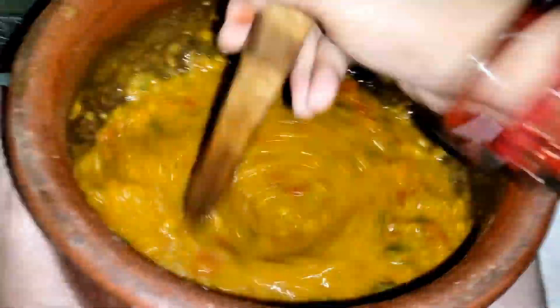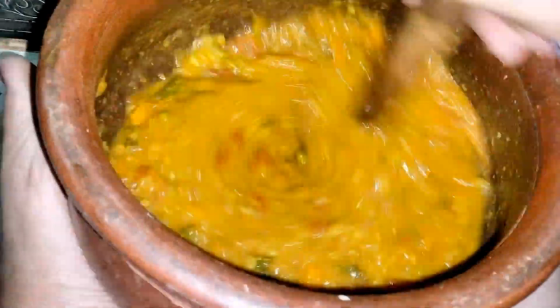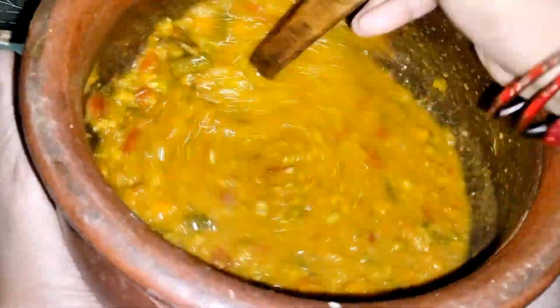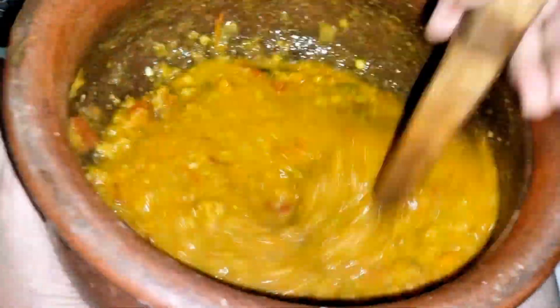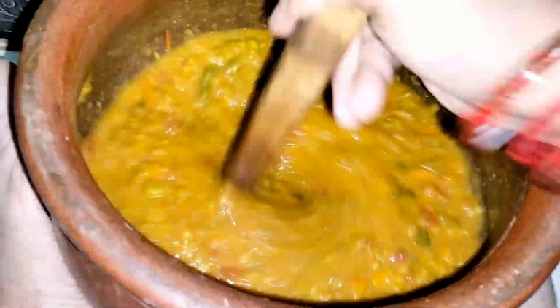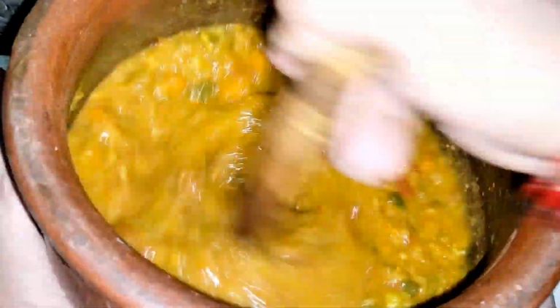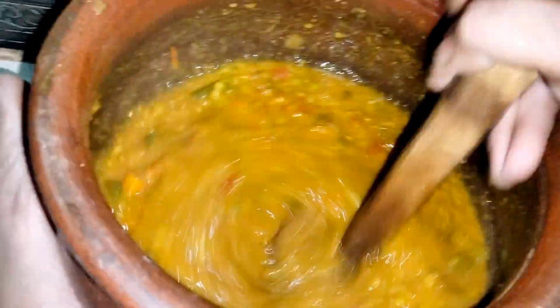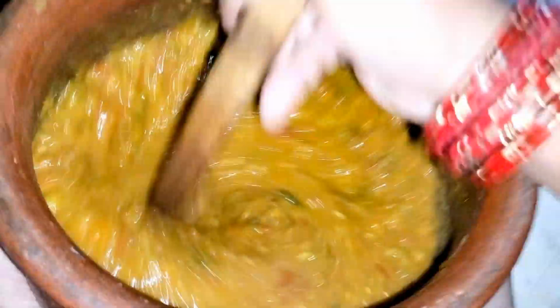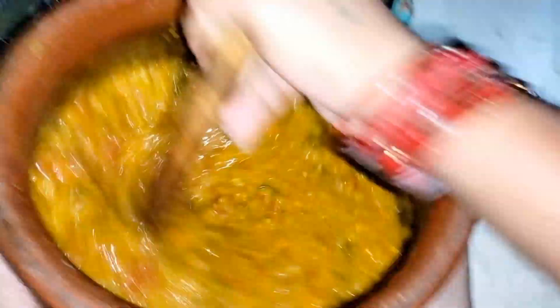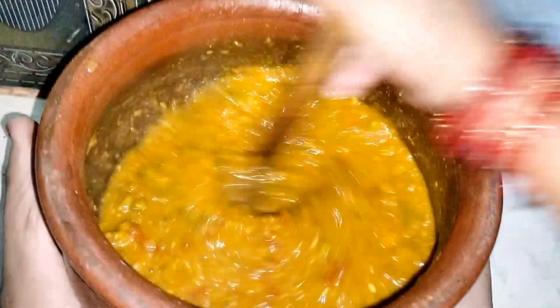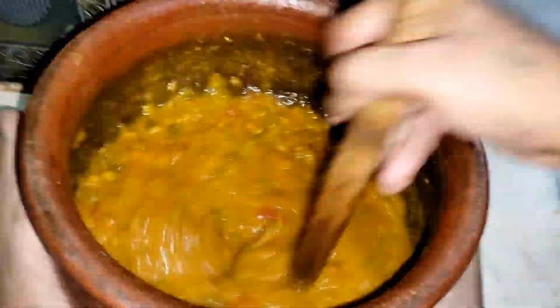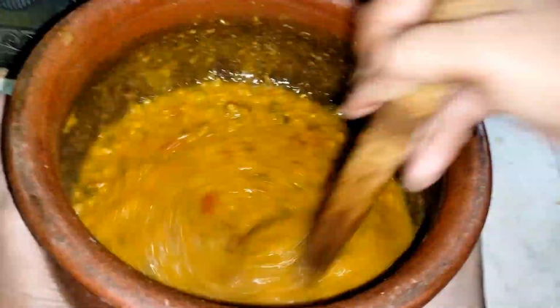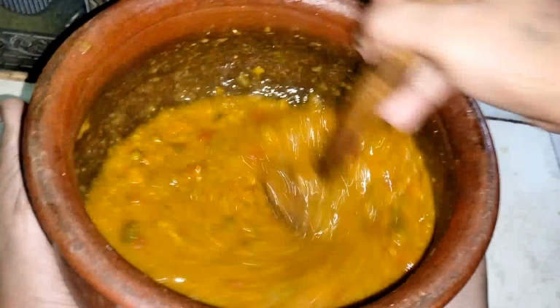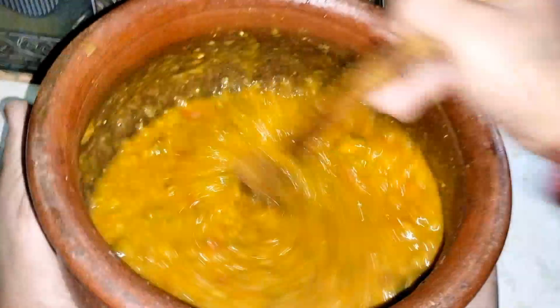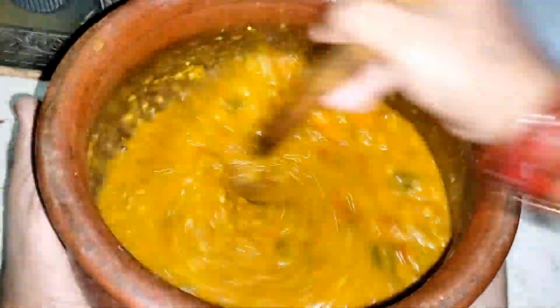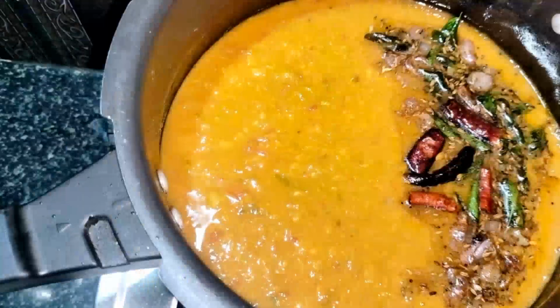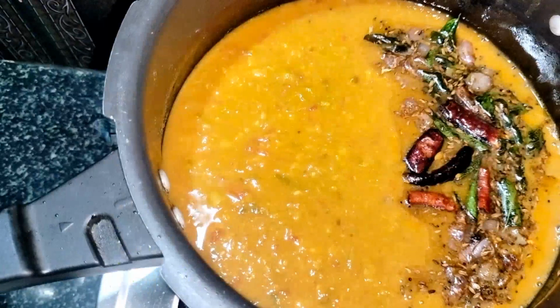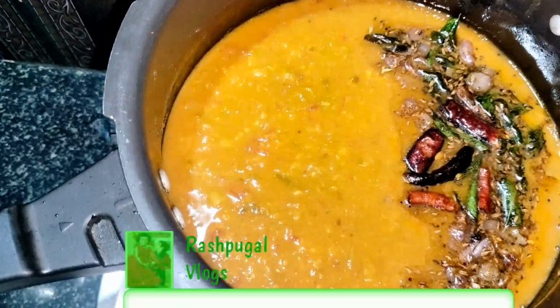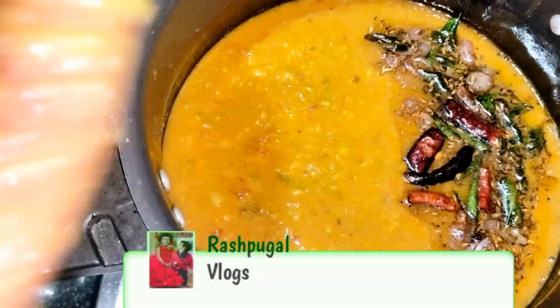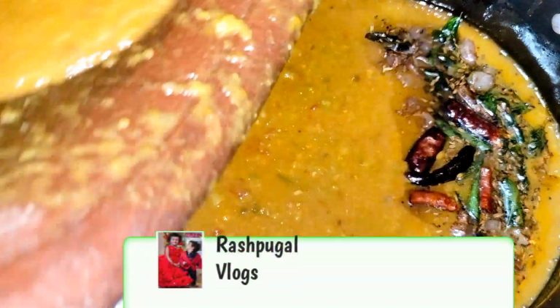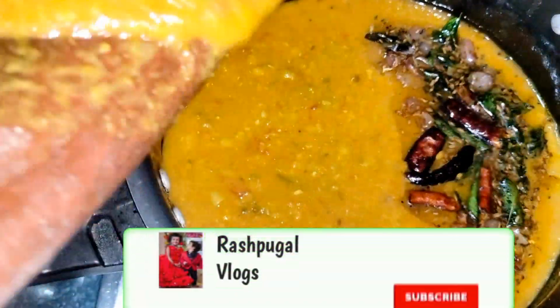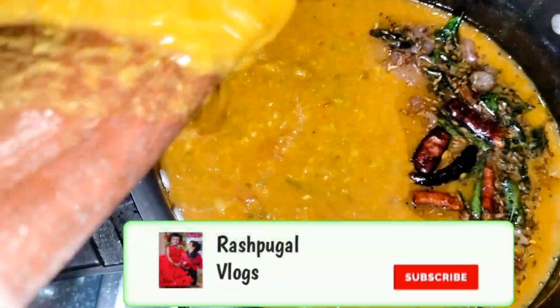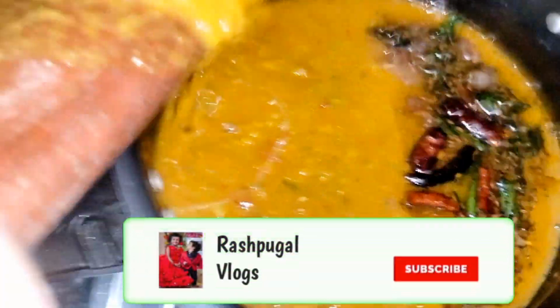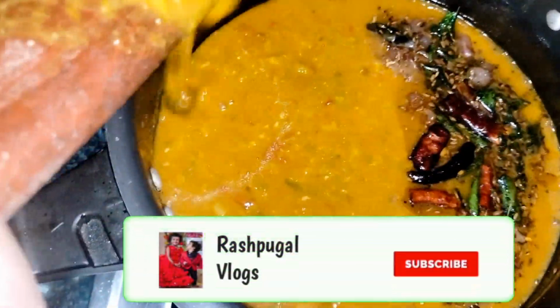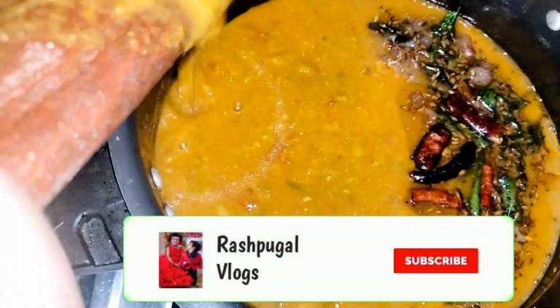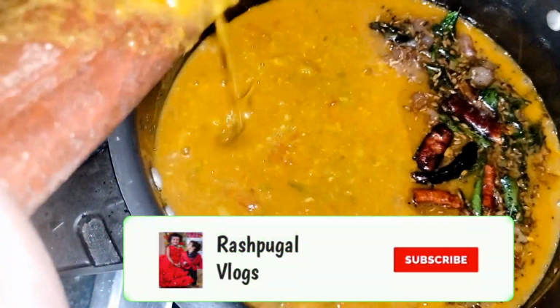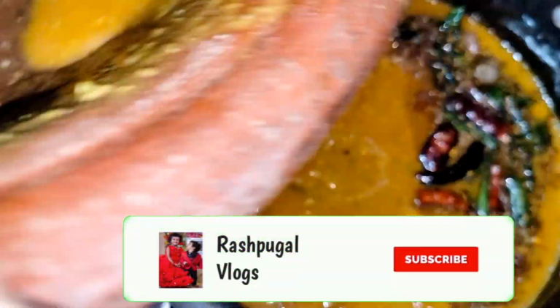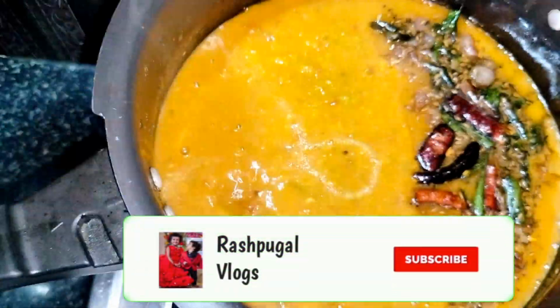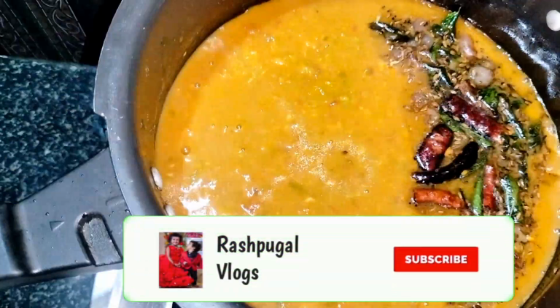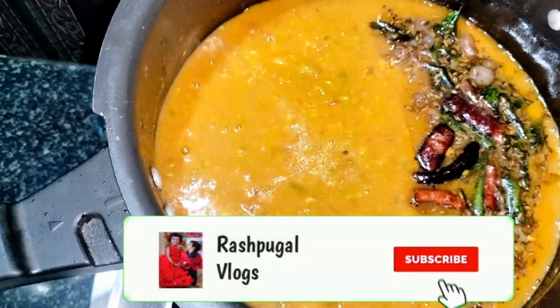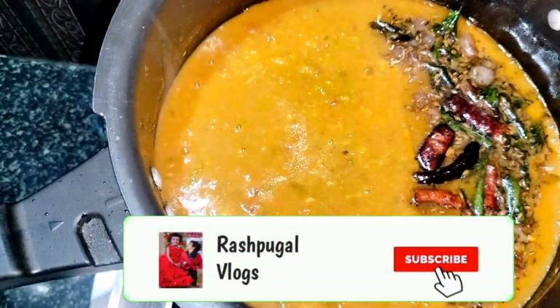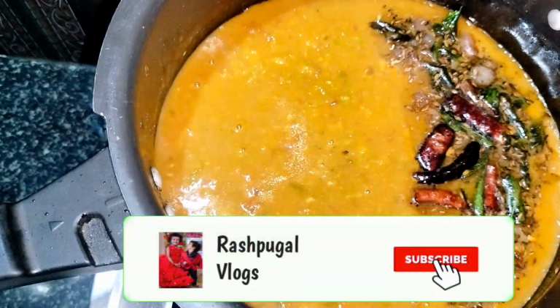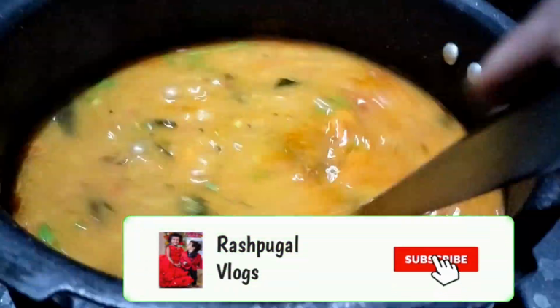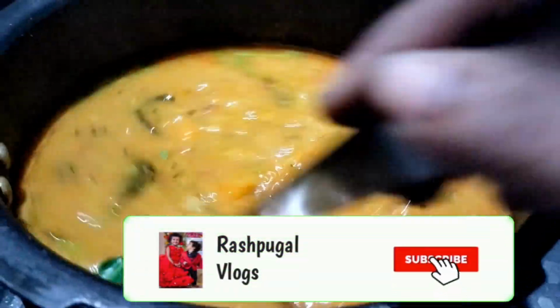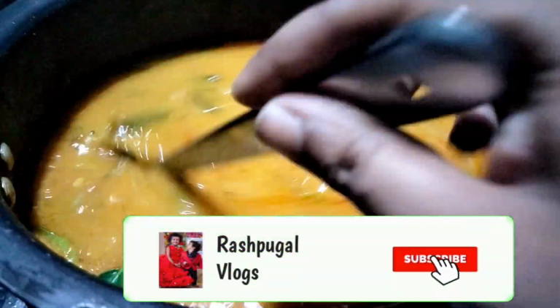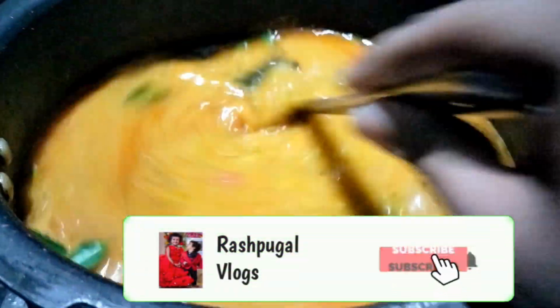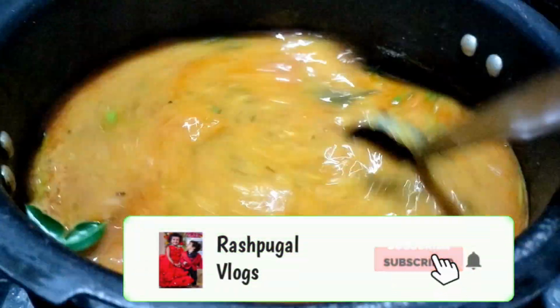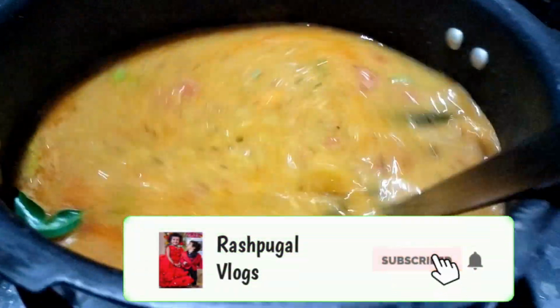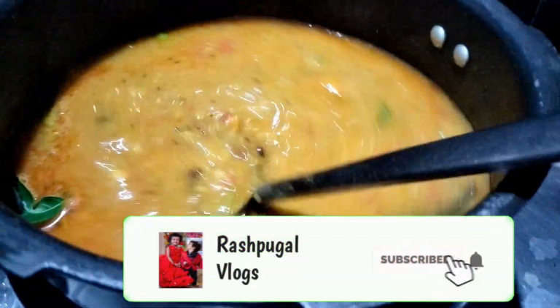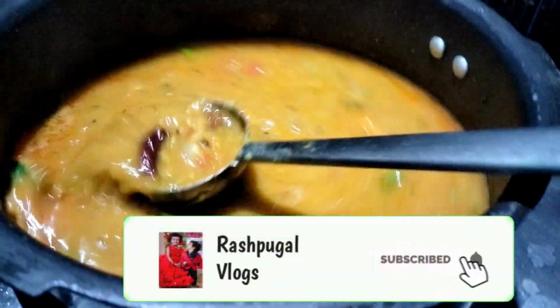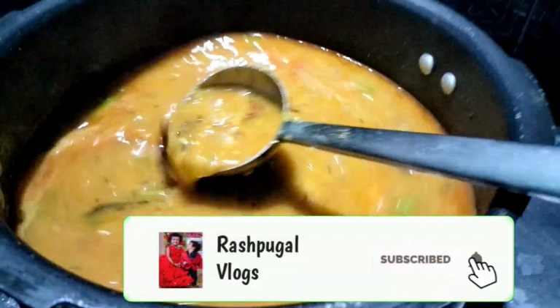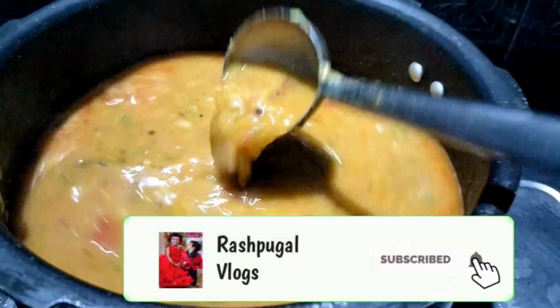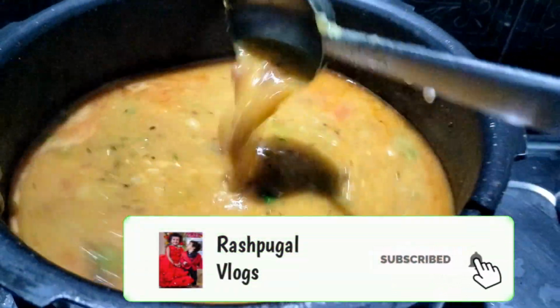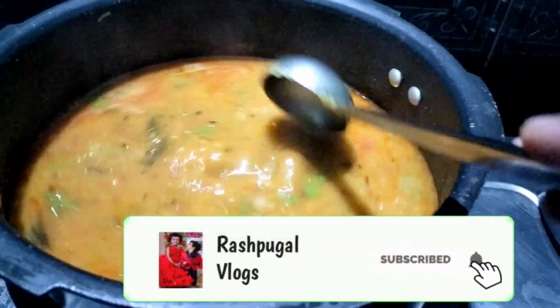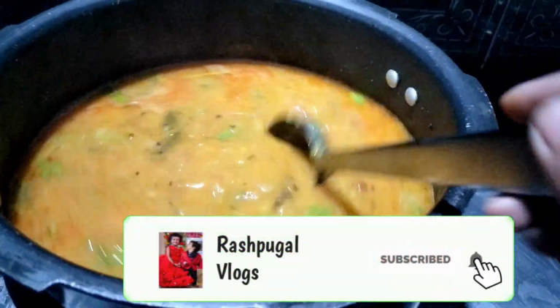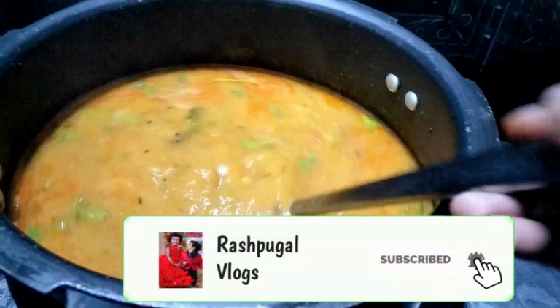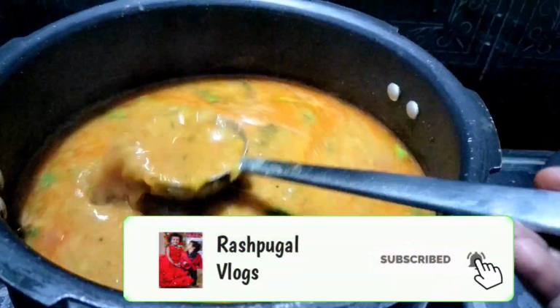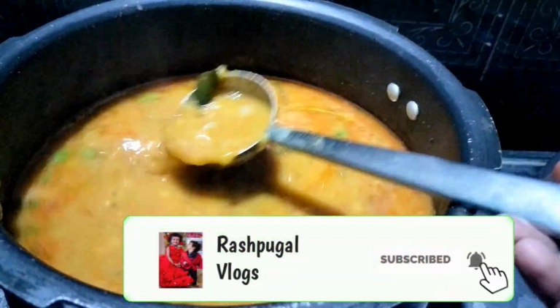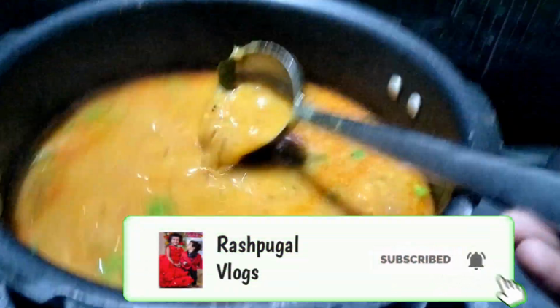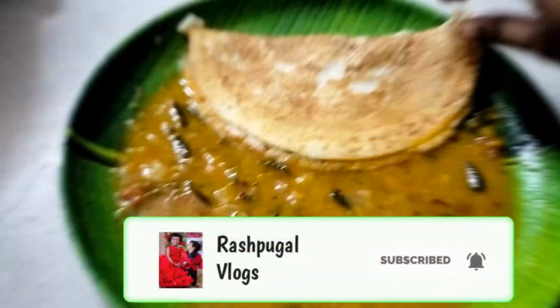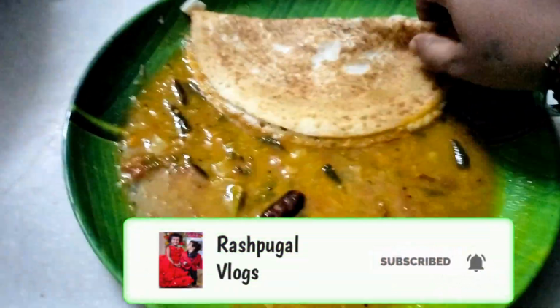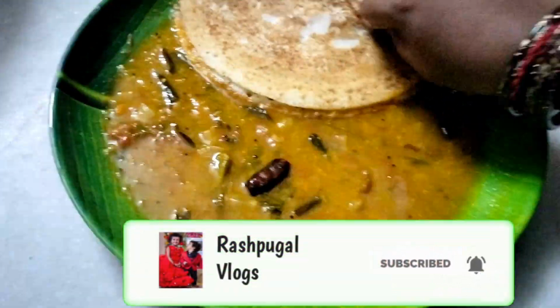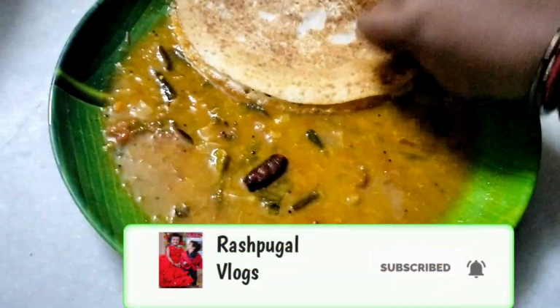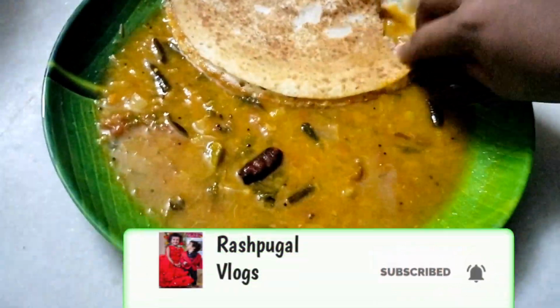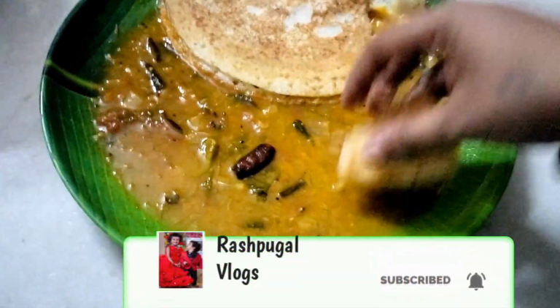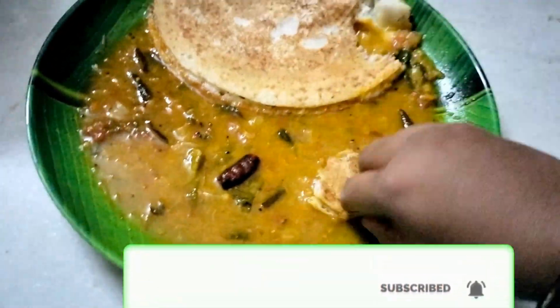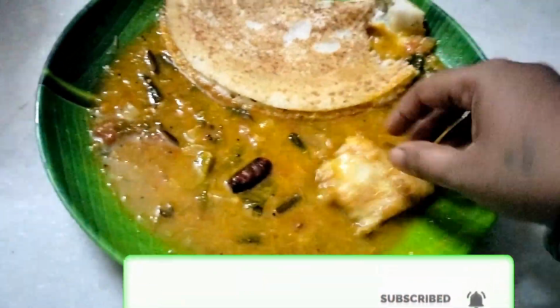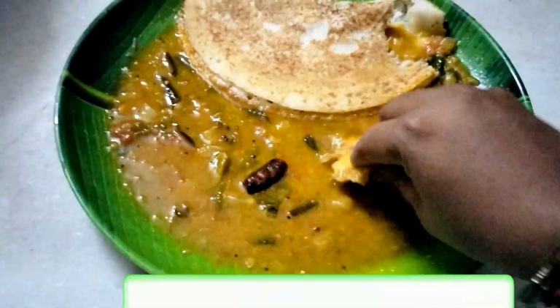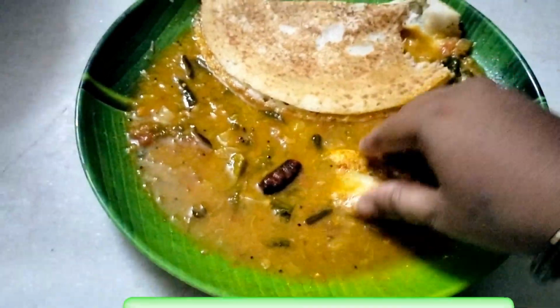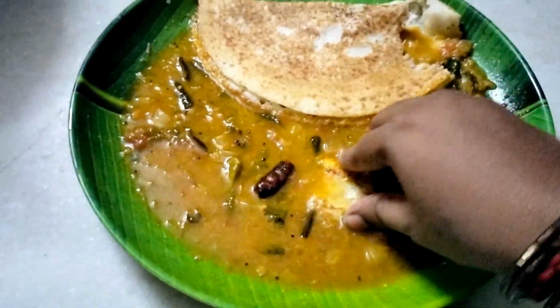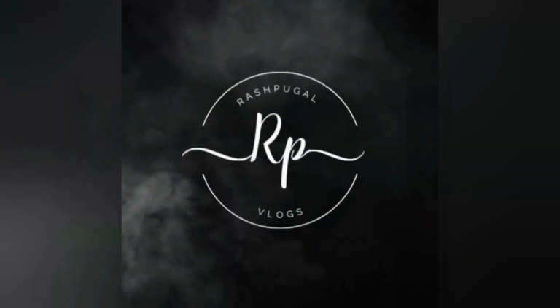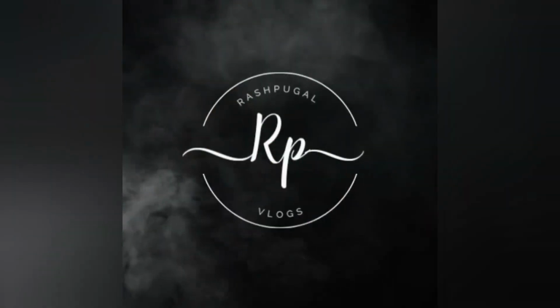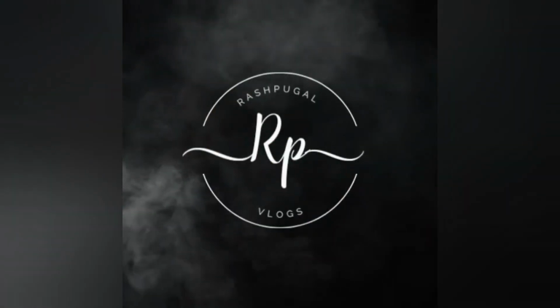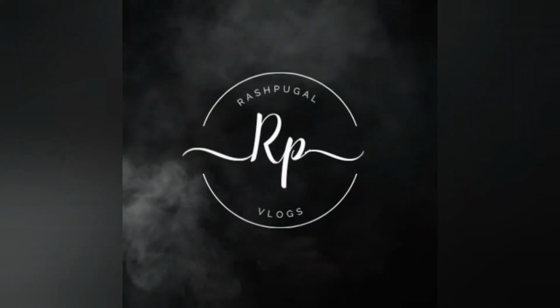If you like this video, please subscribe to the channel. Click the bell icon to subscribe. Let's see how we make this recipe.